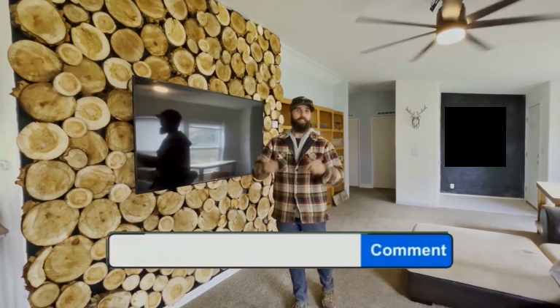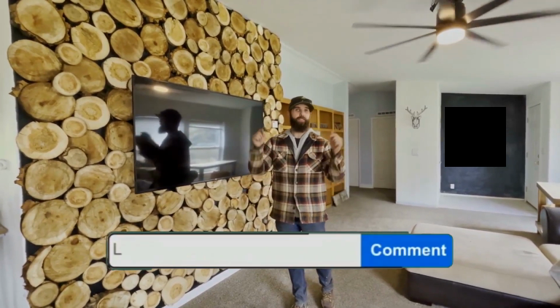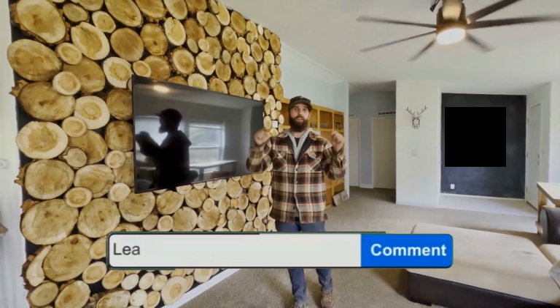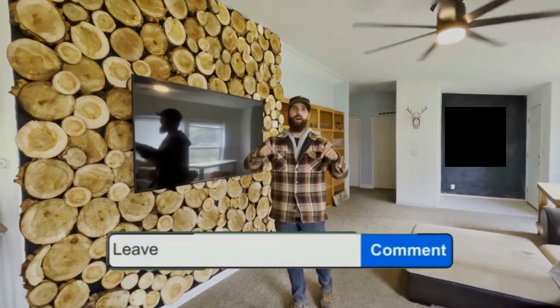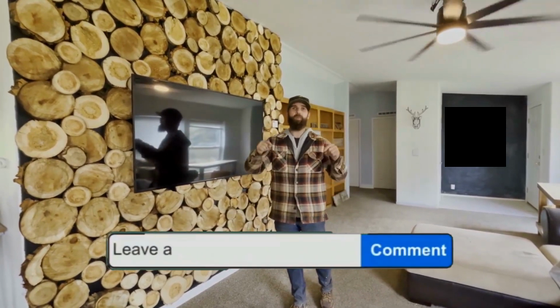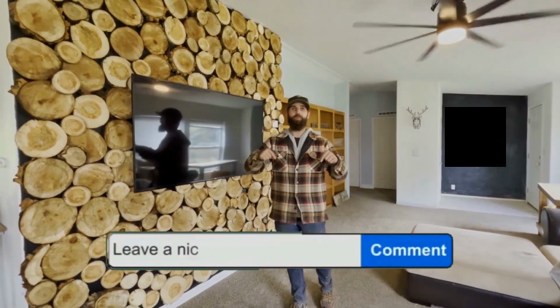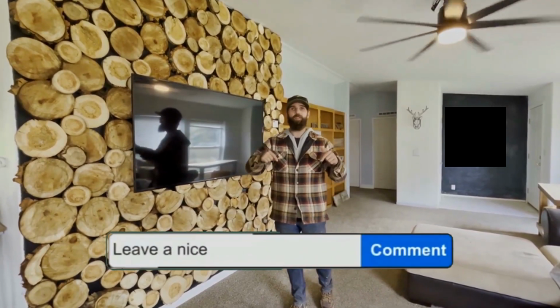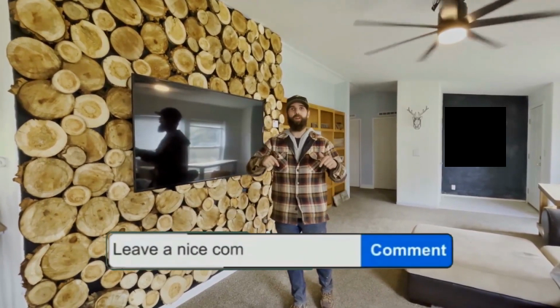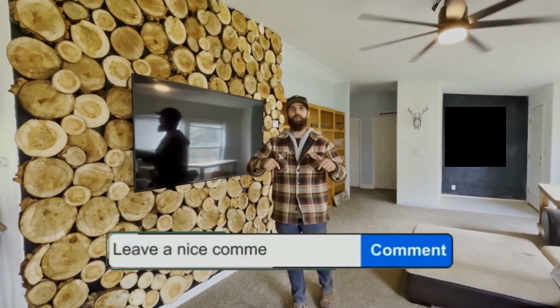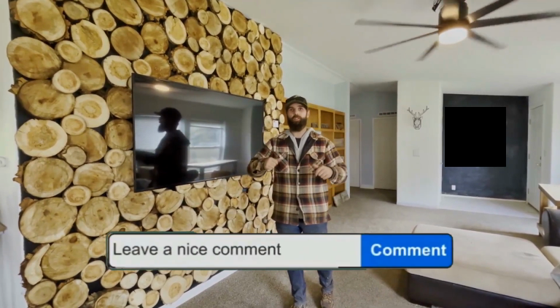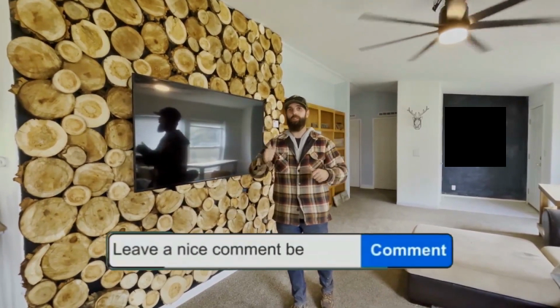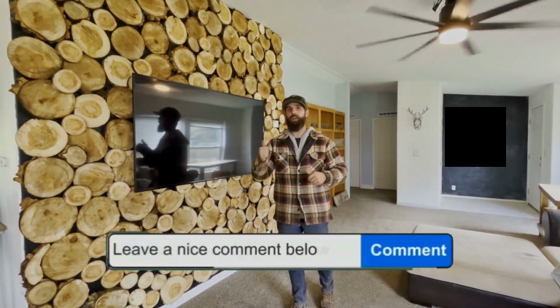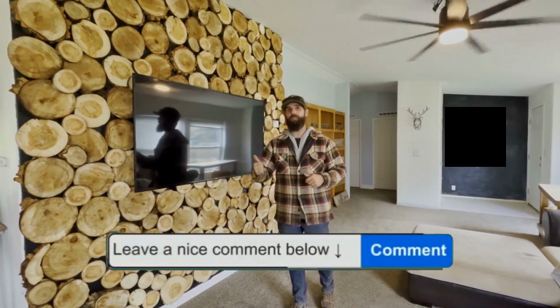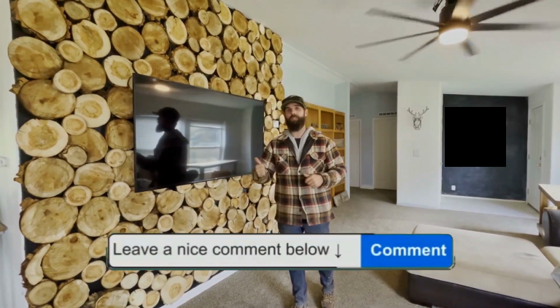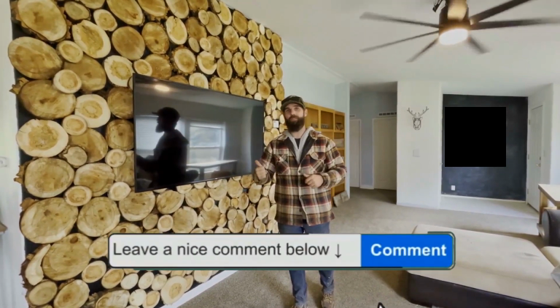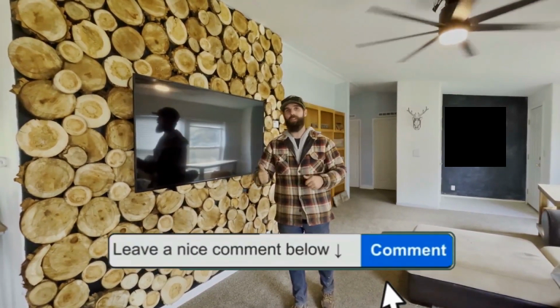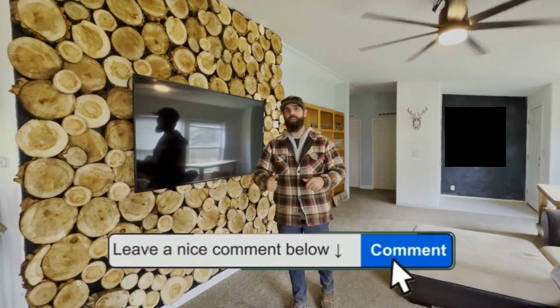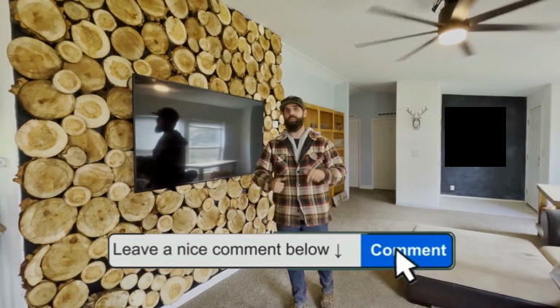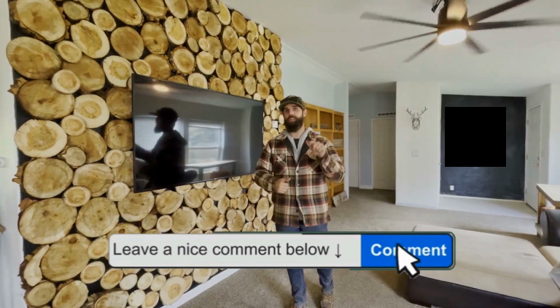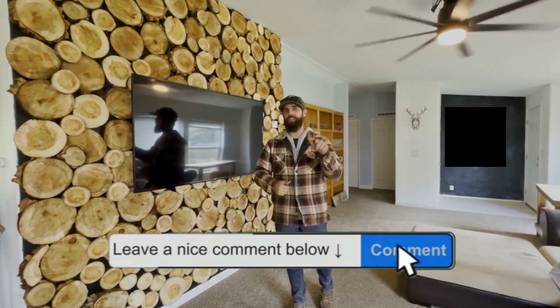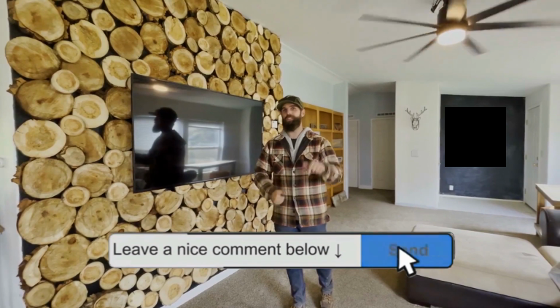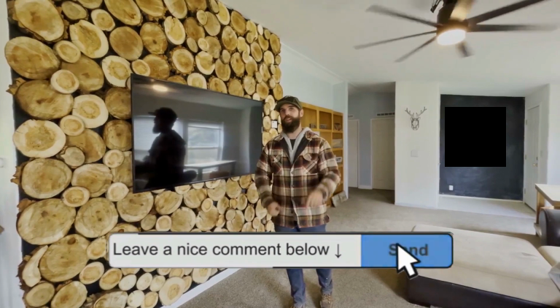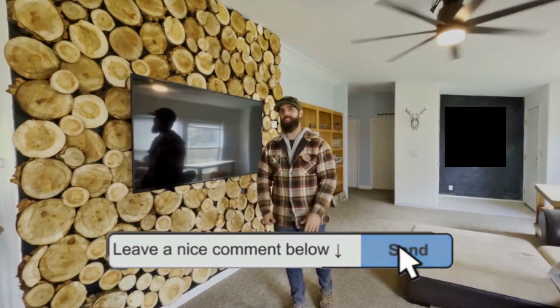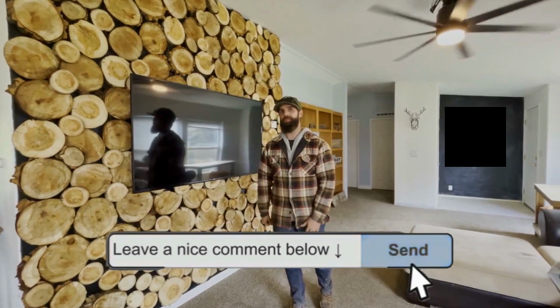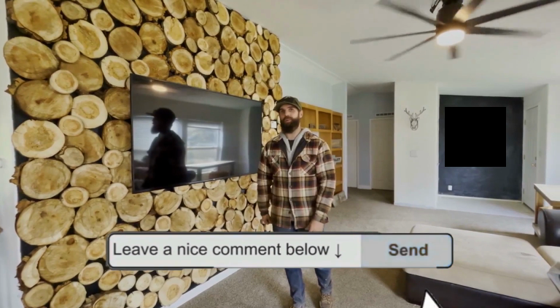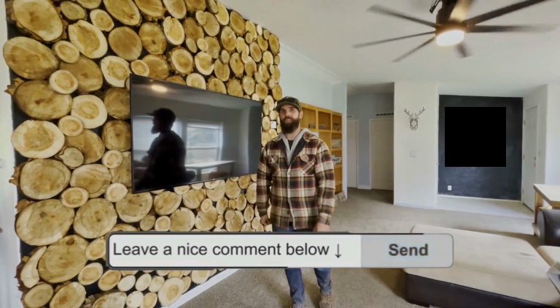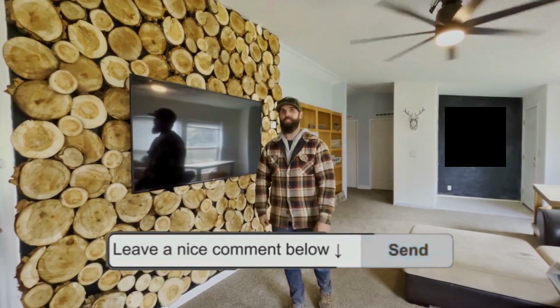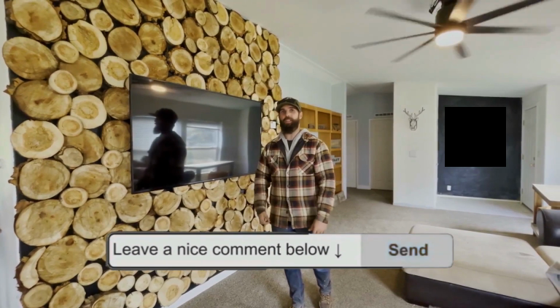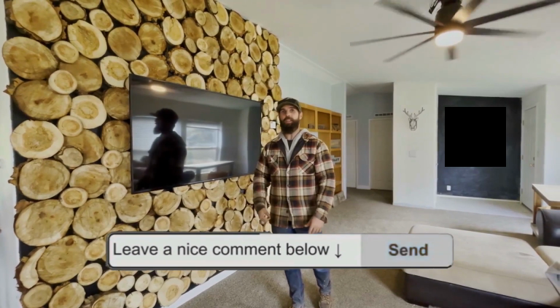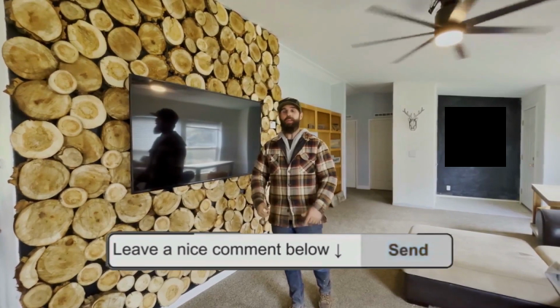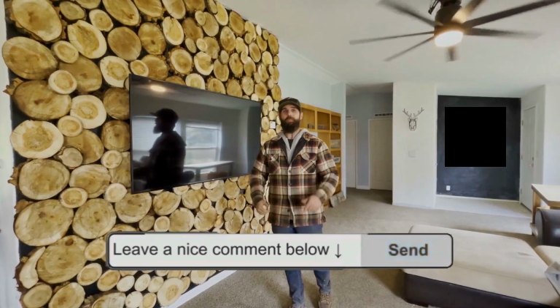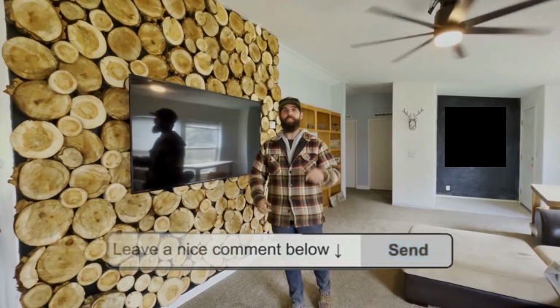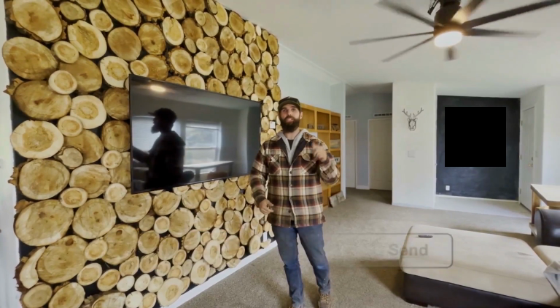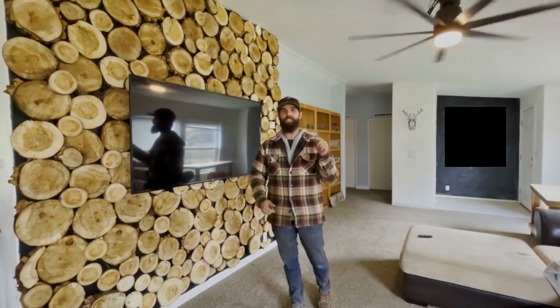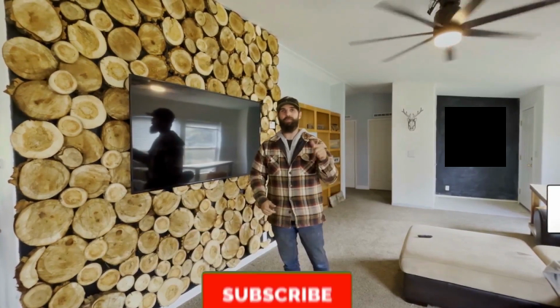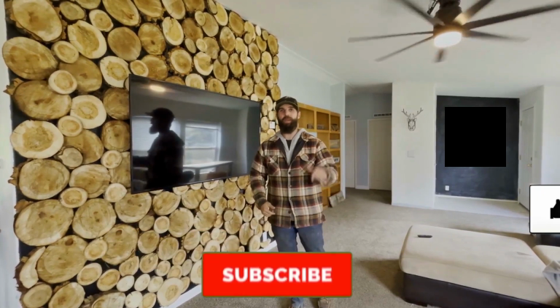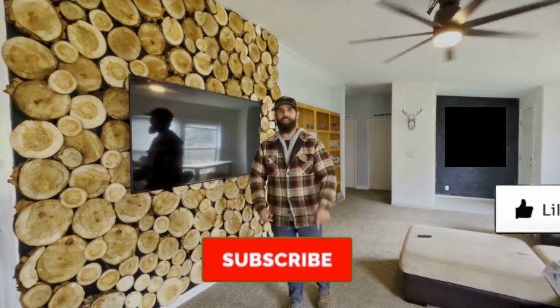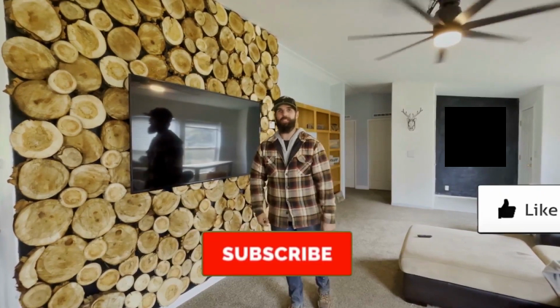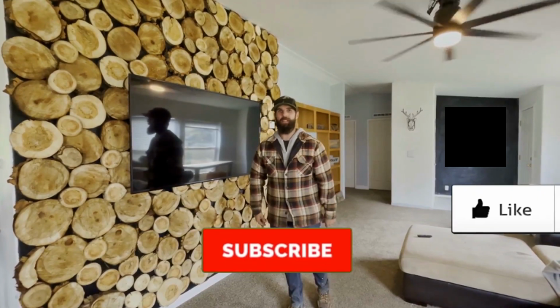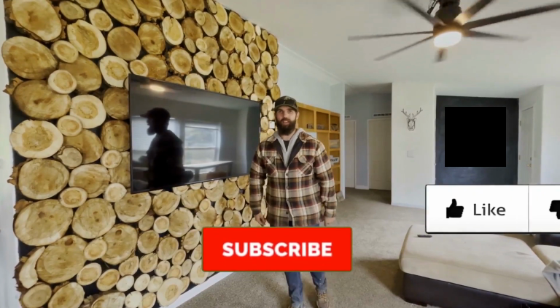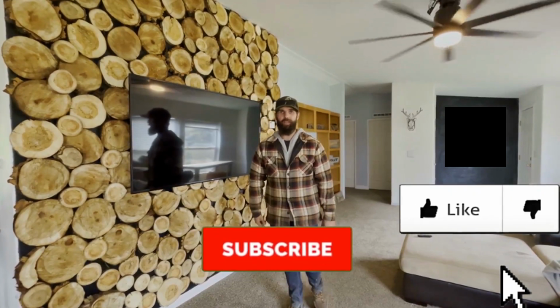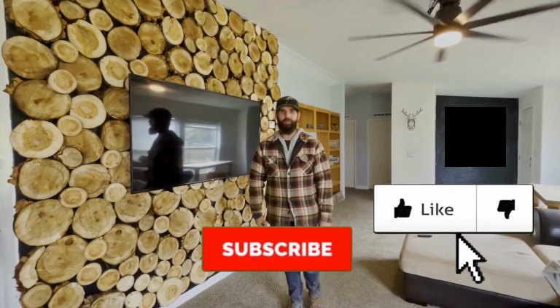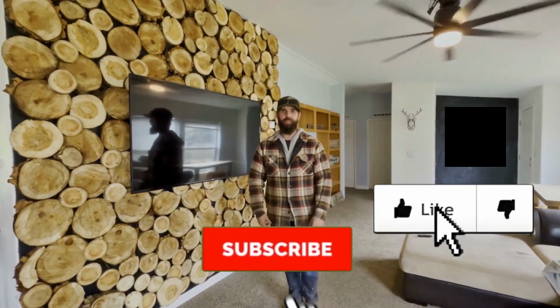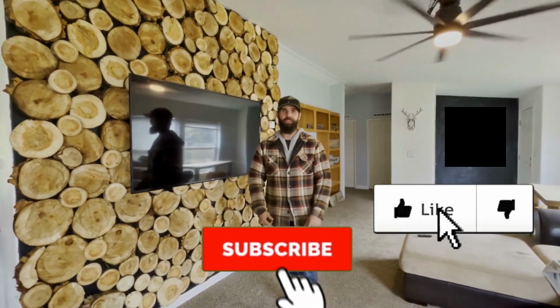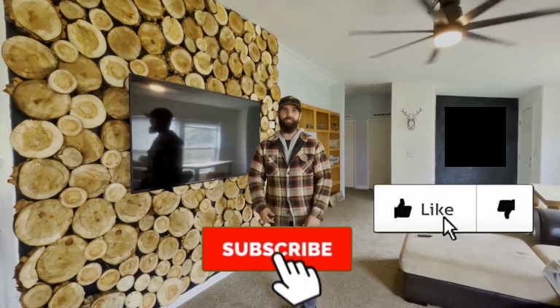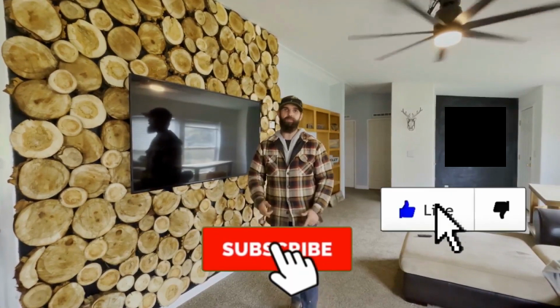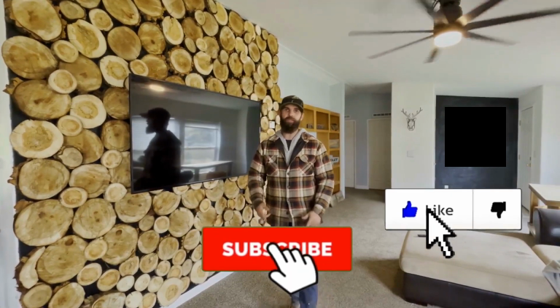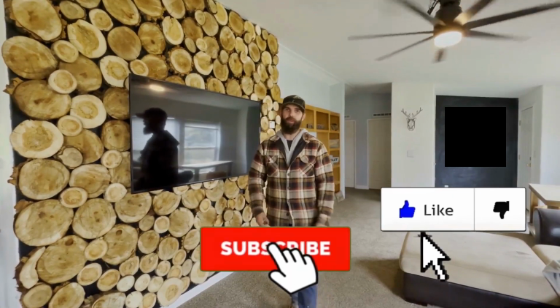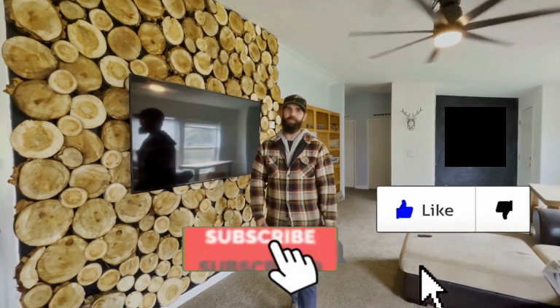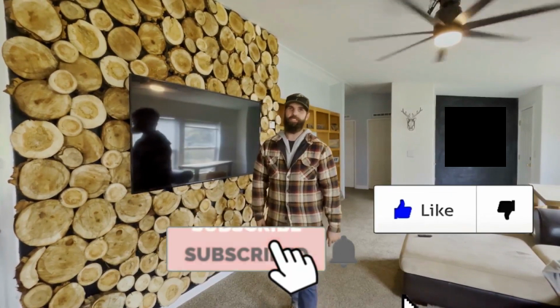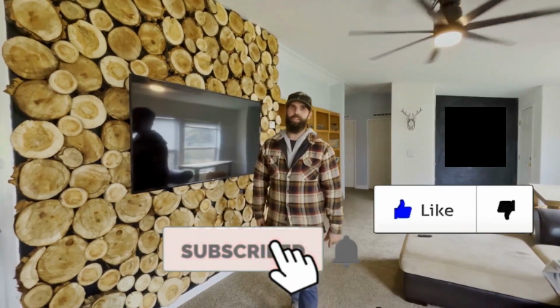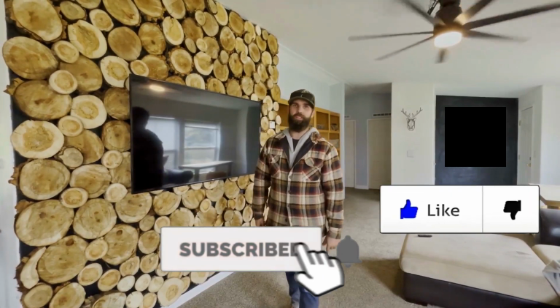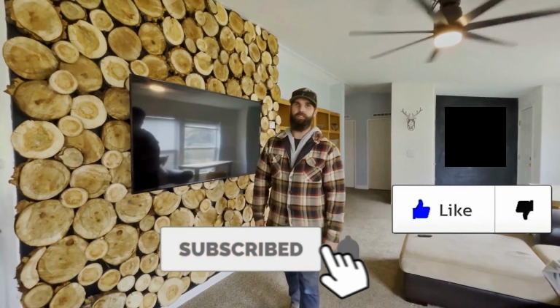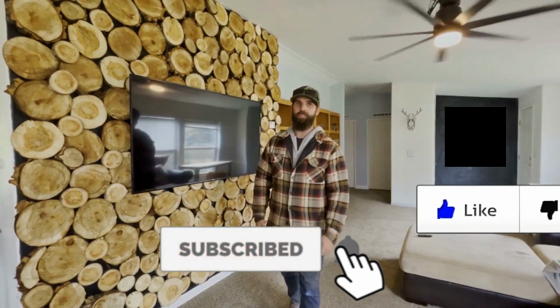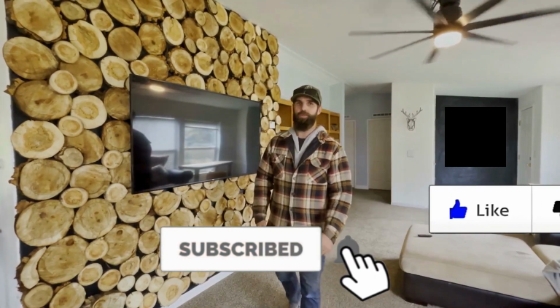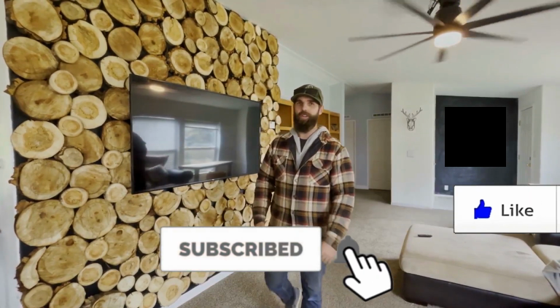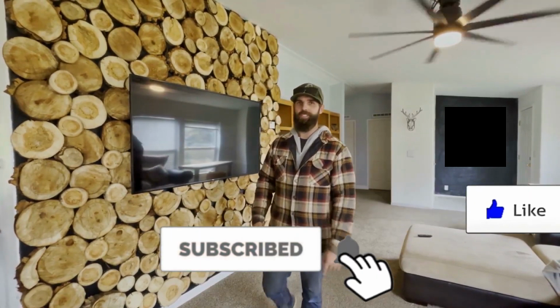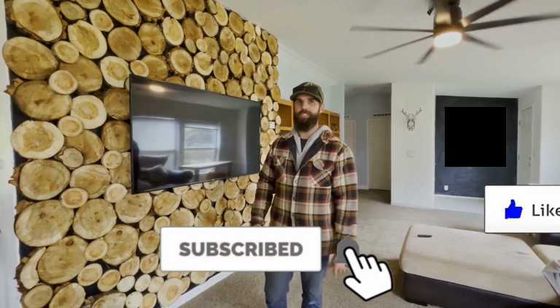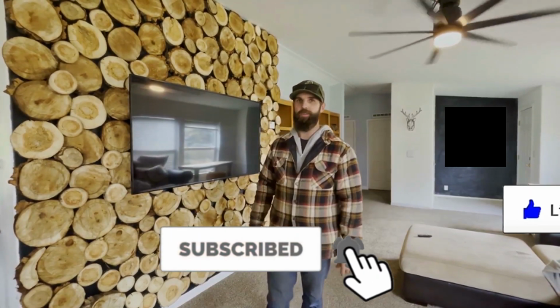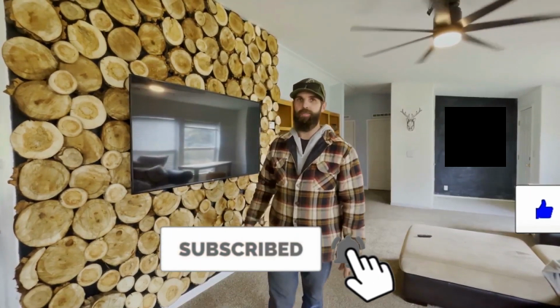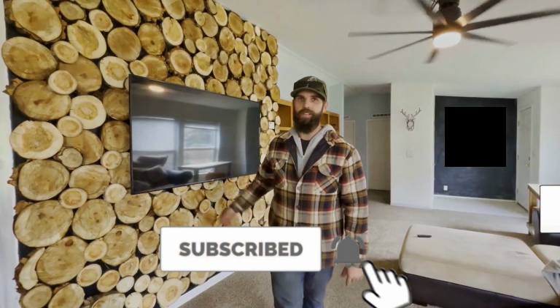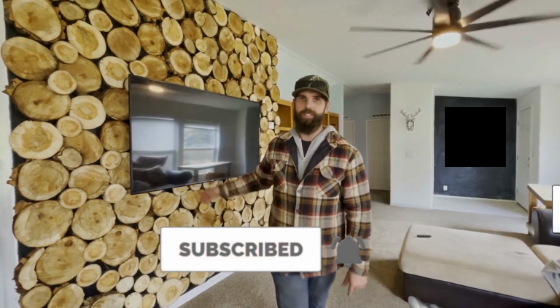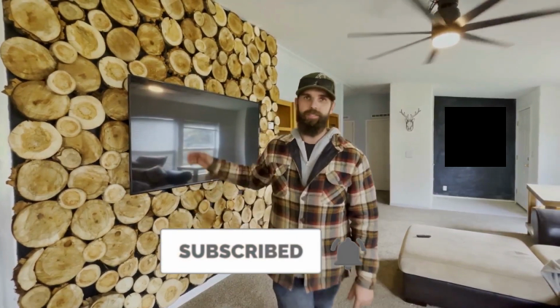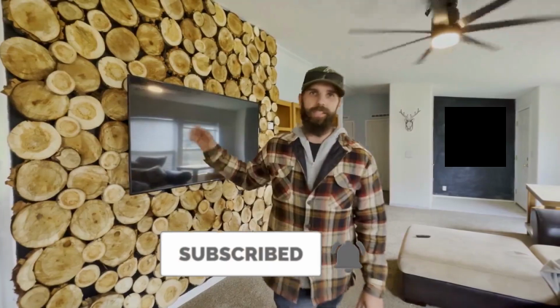Leave a comment below if you love this video and you're going to try this project. Make sure to smash that like button, subscribe to the channel. You're watching Terror Man TV.